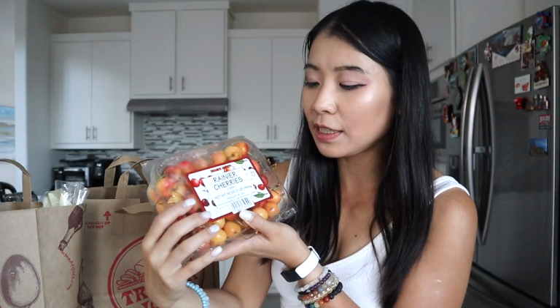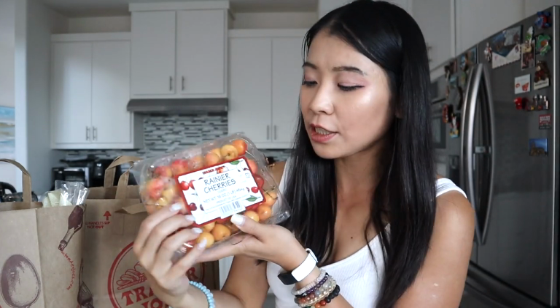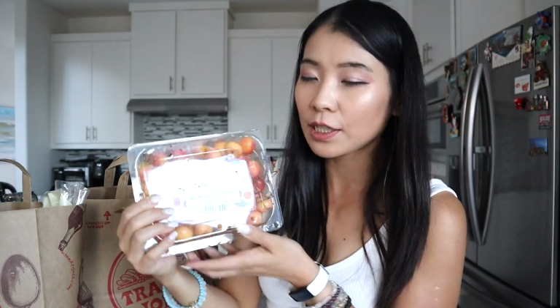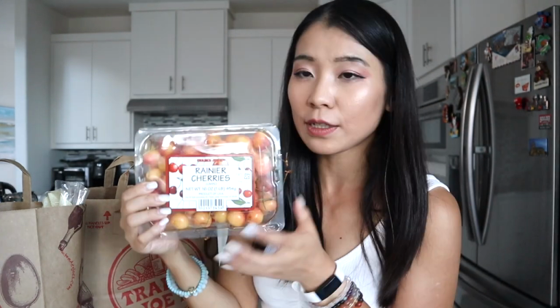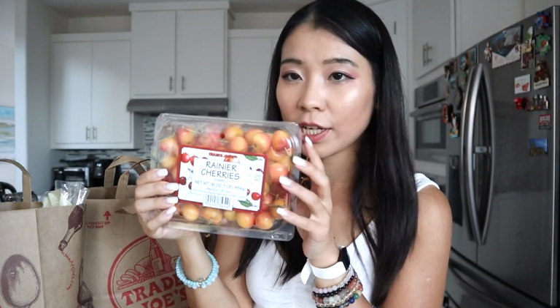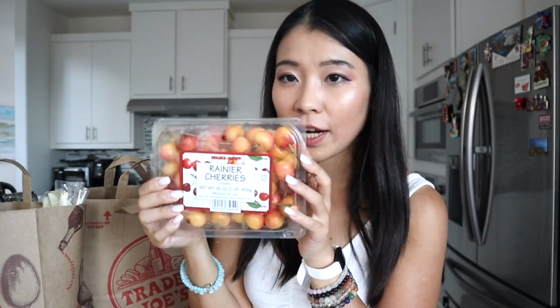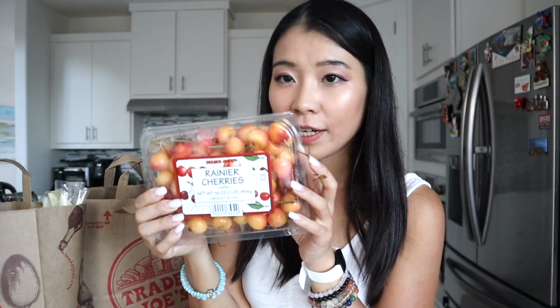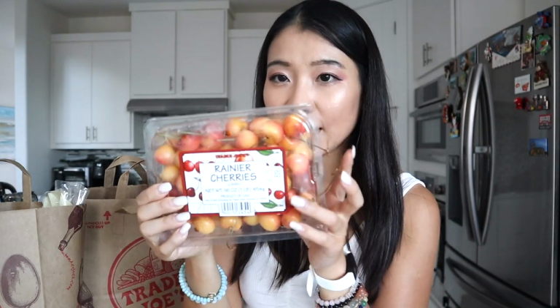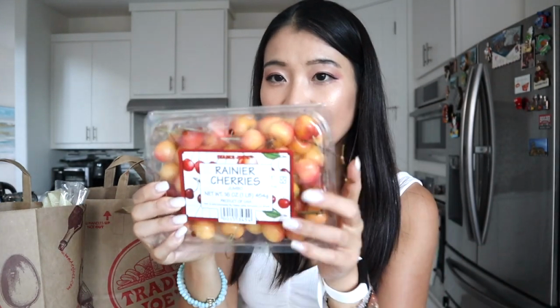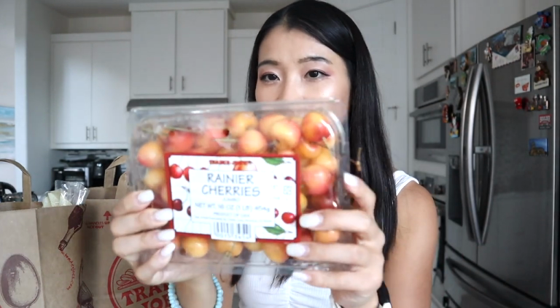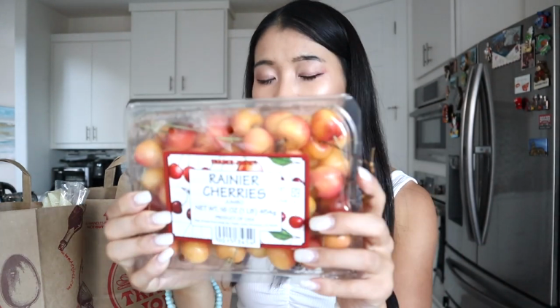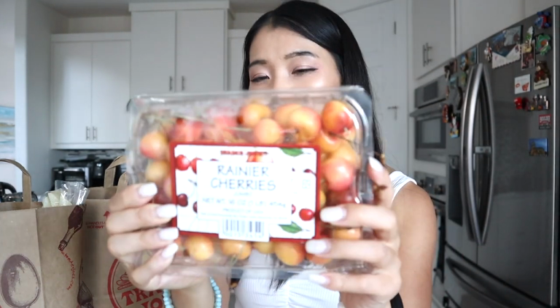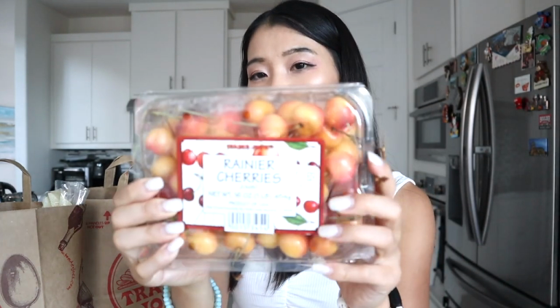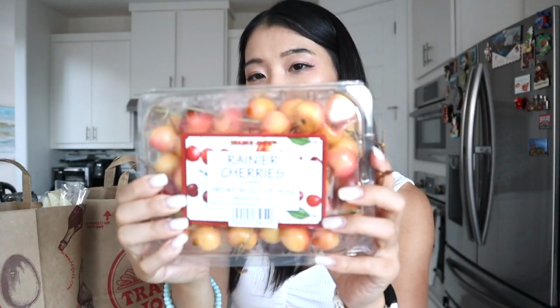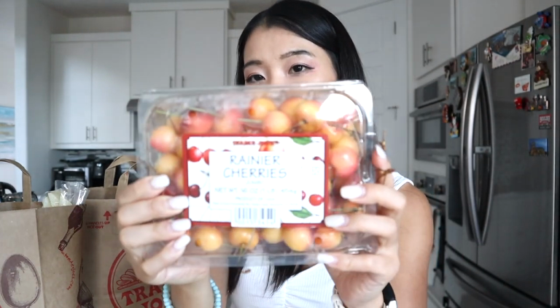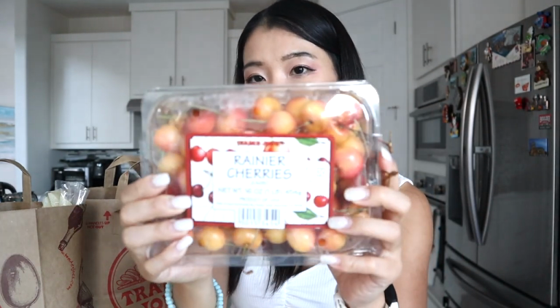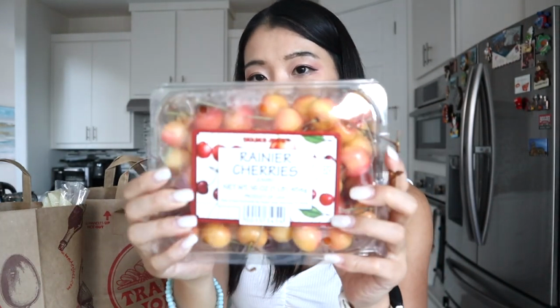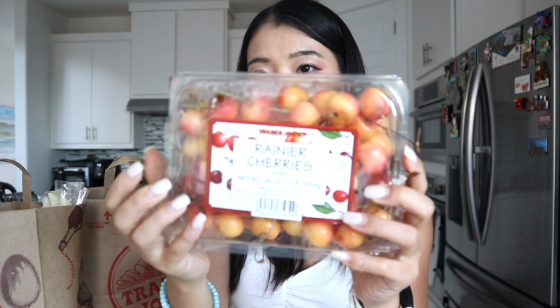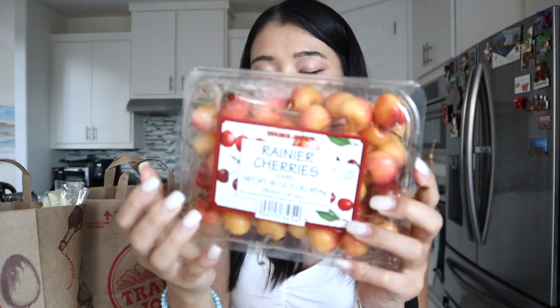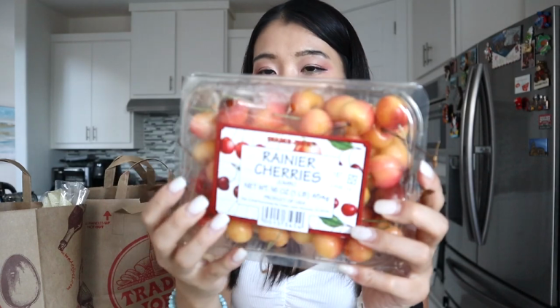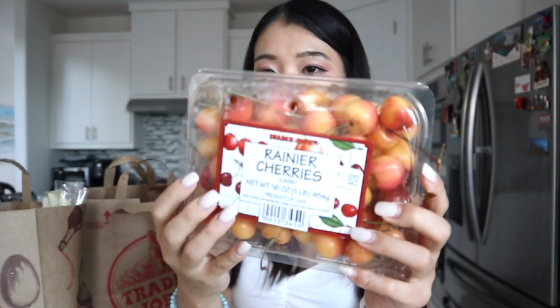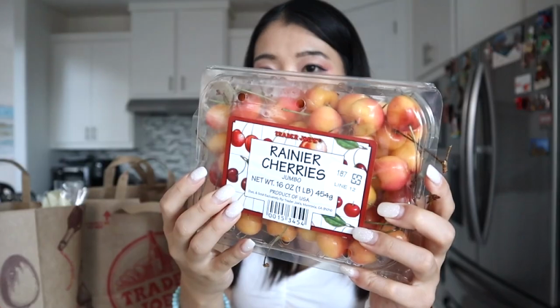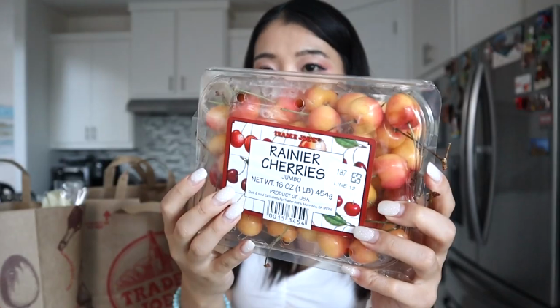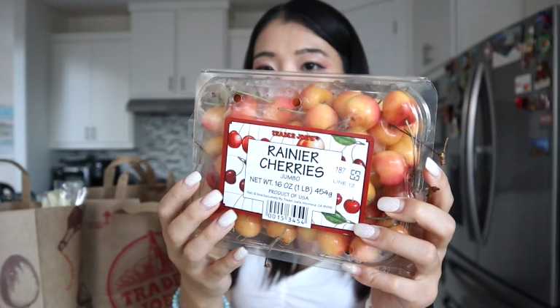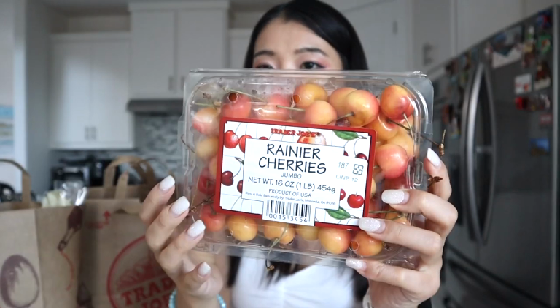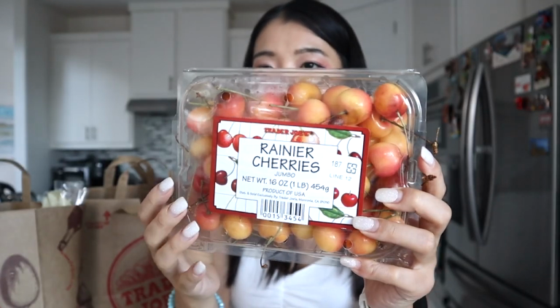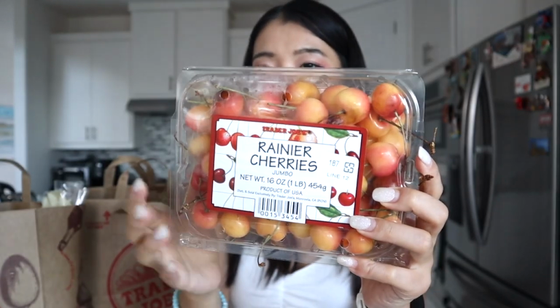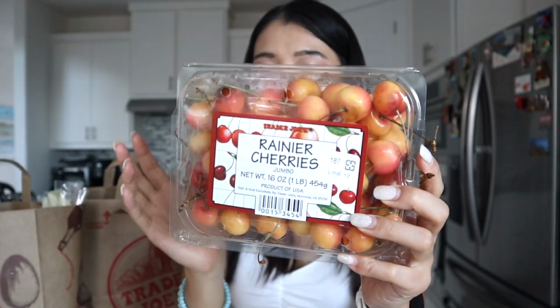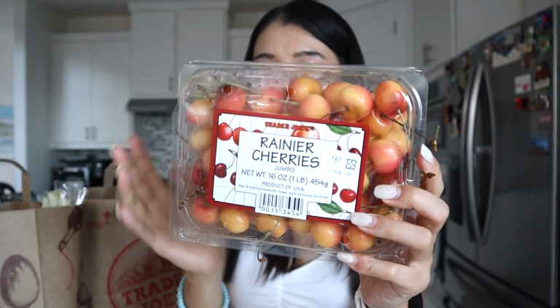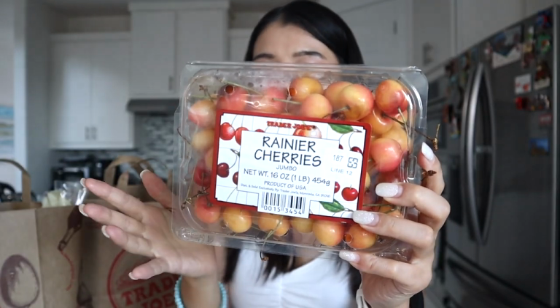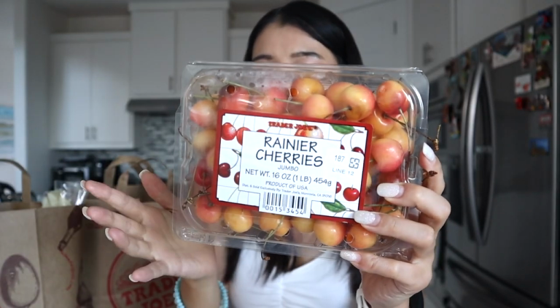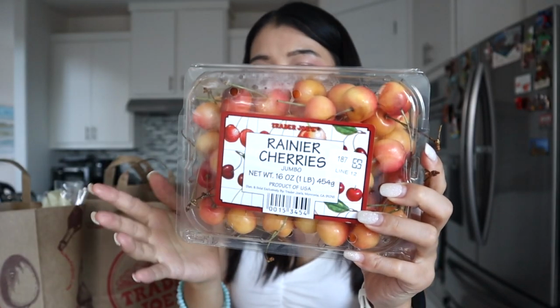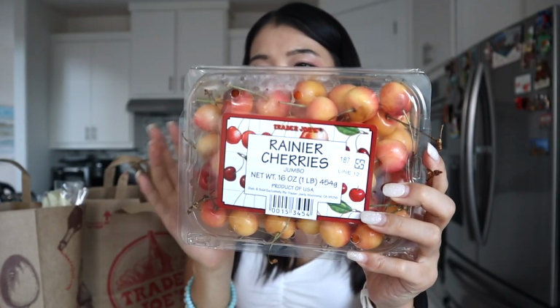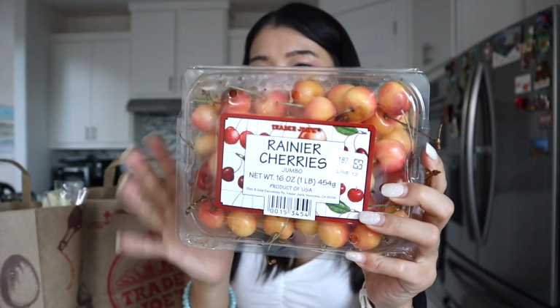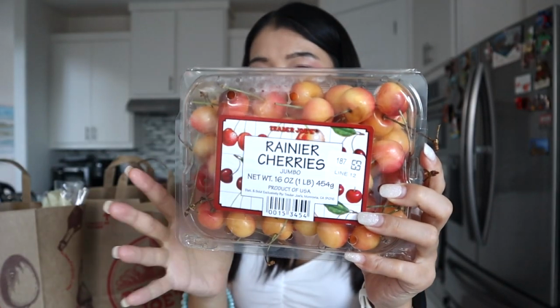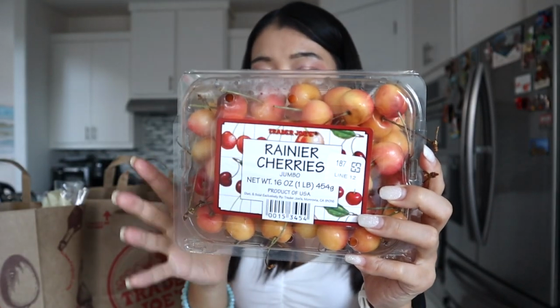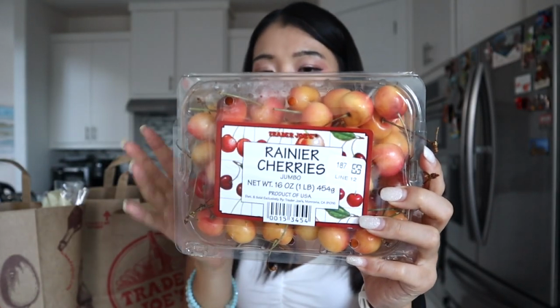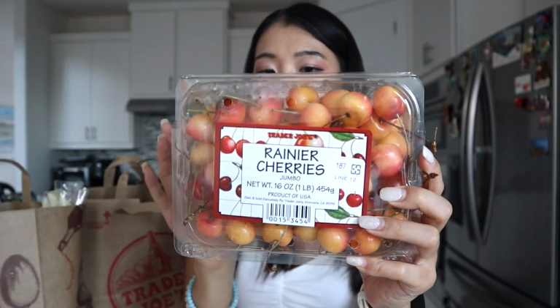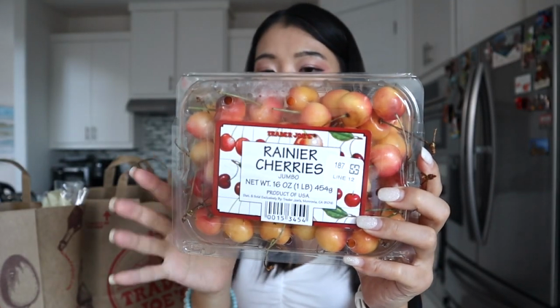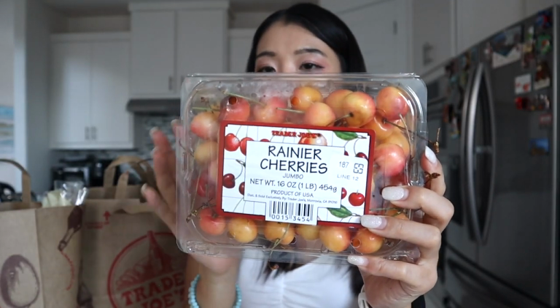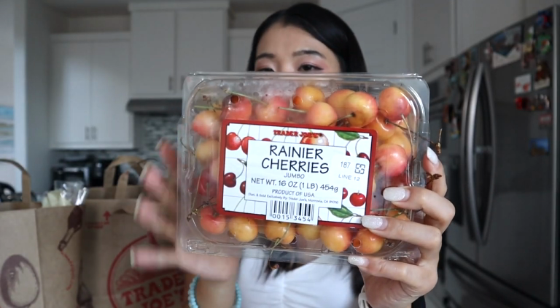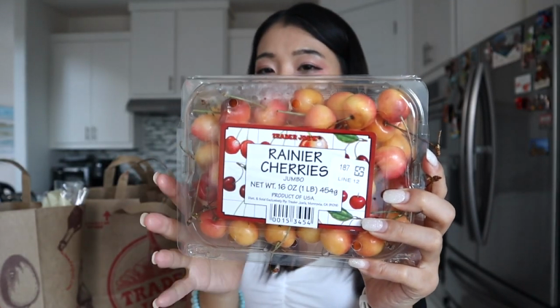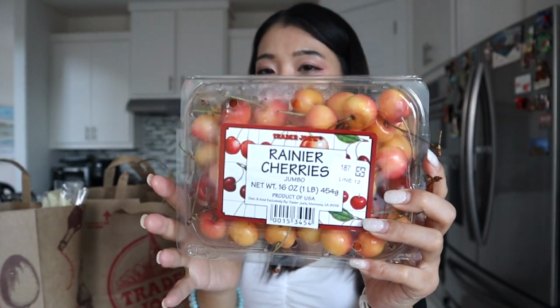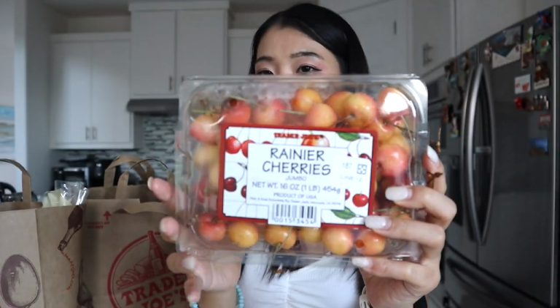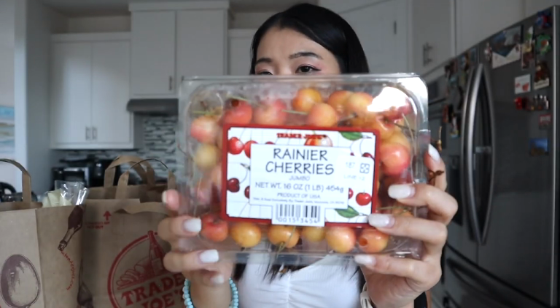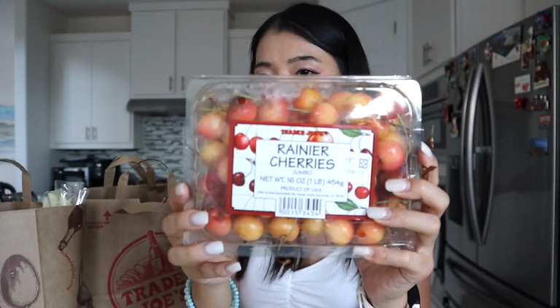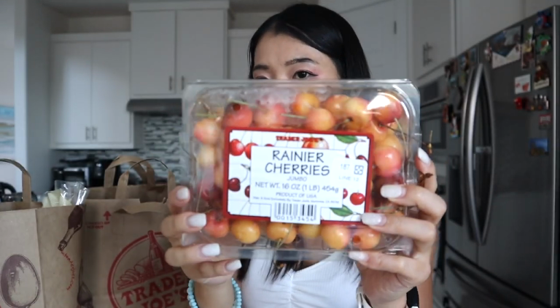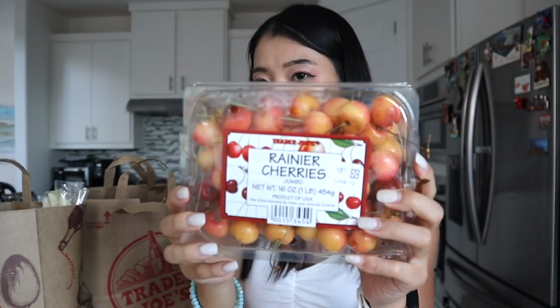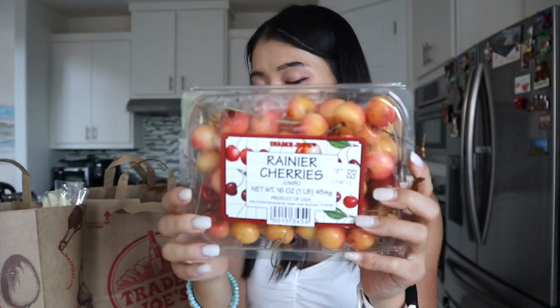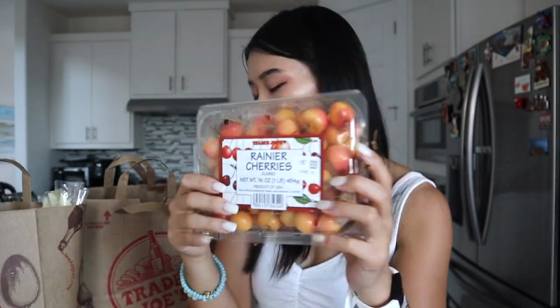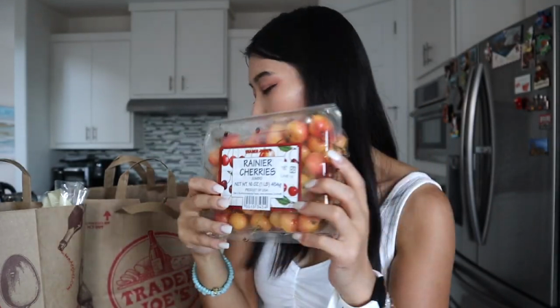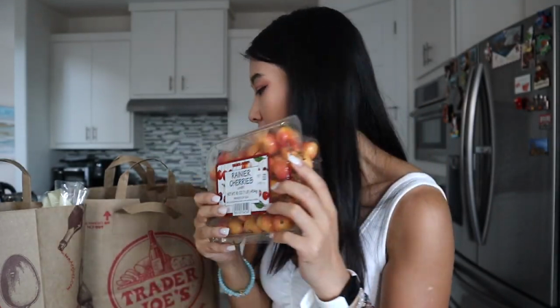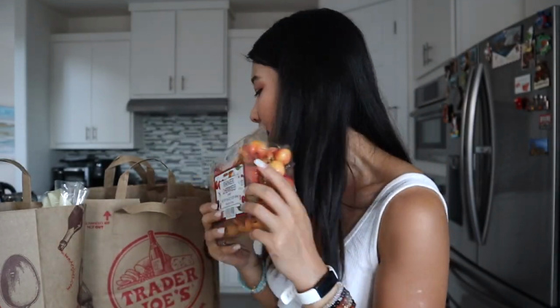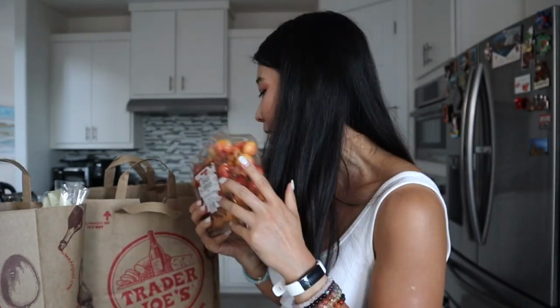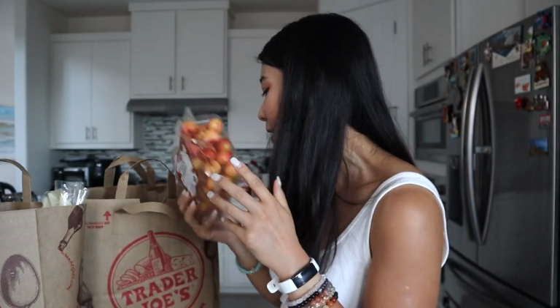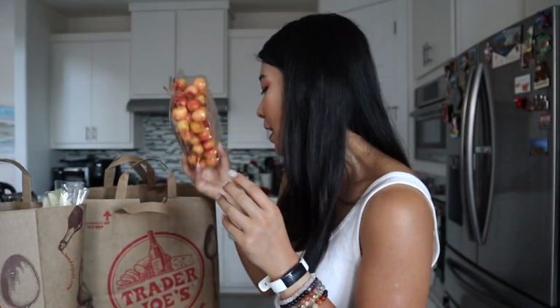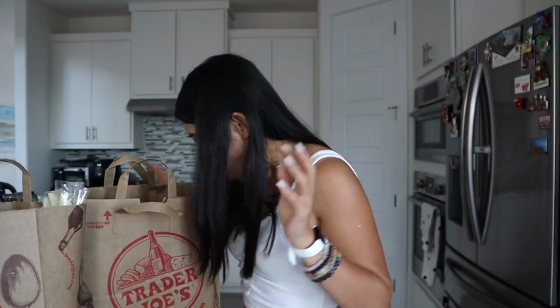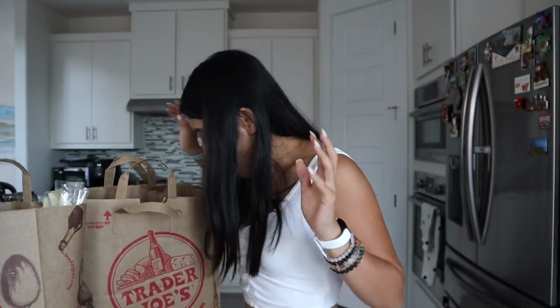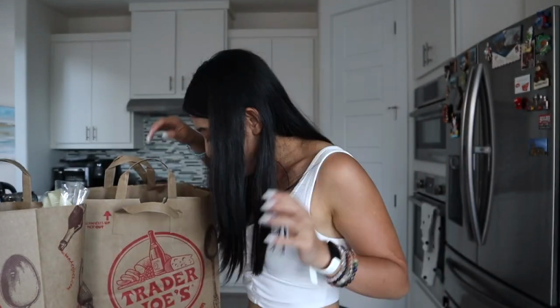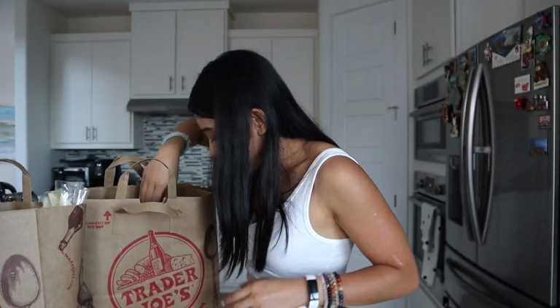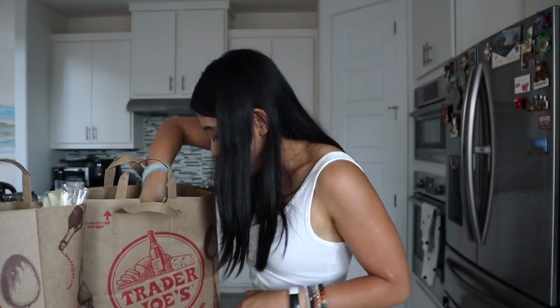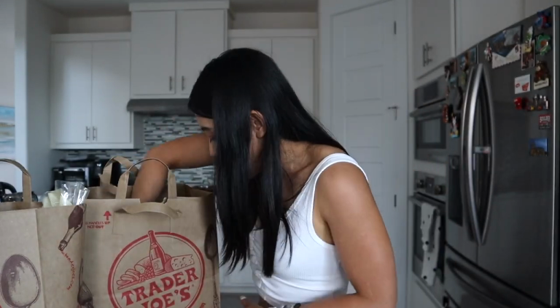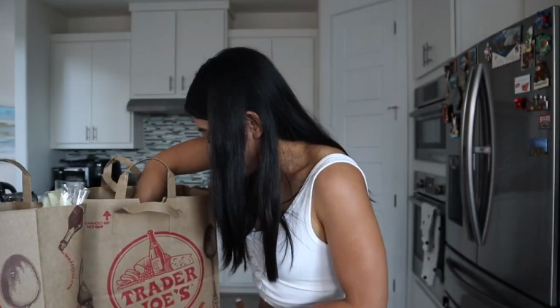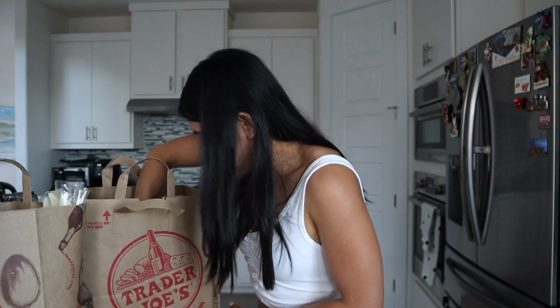Greener cherries — need I say more? Cherries are one of my favorite, favorite fruits. So we got some cherries.